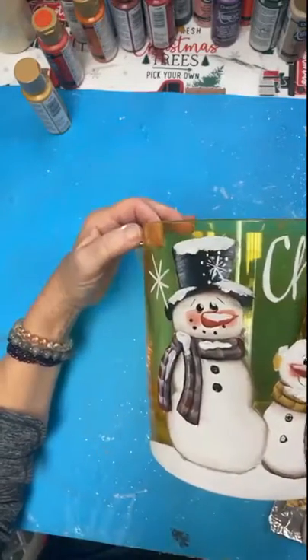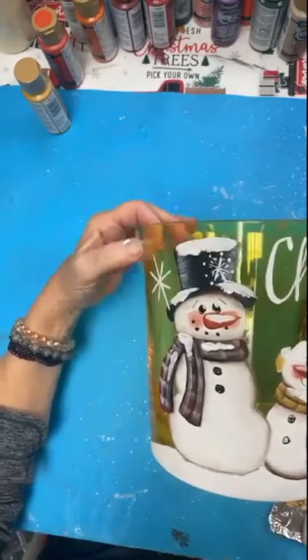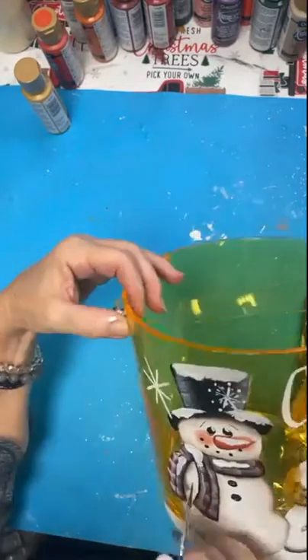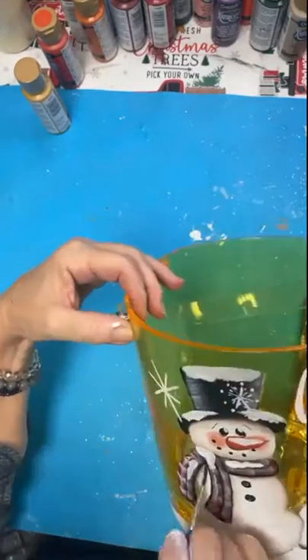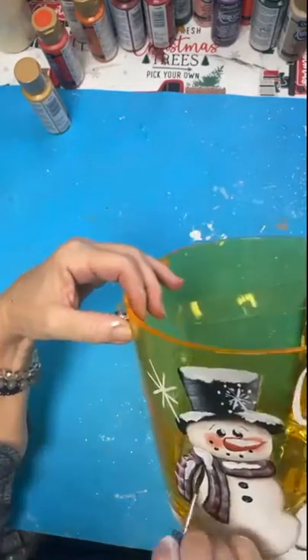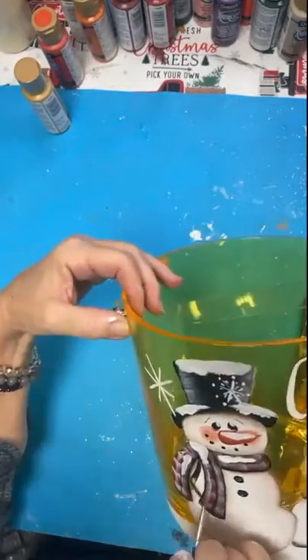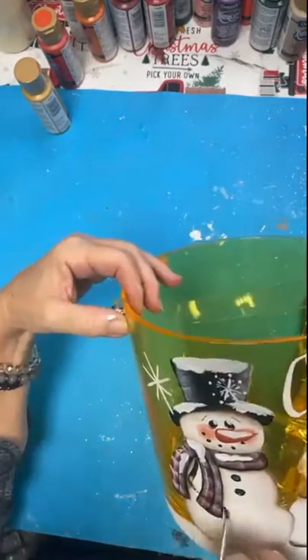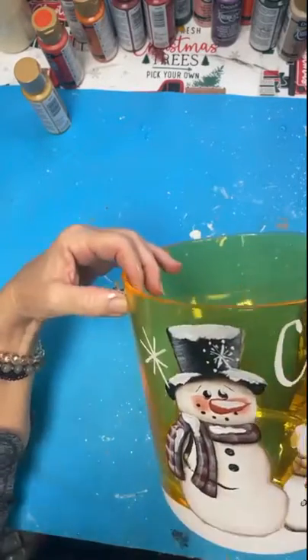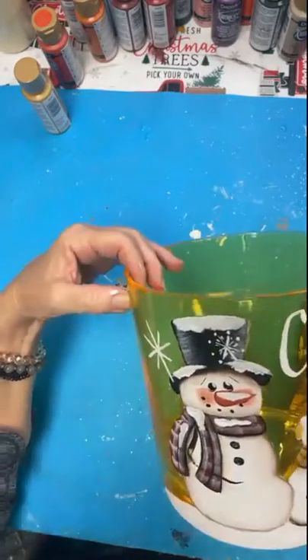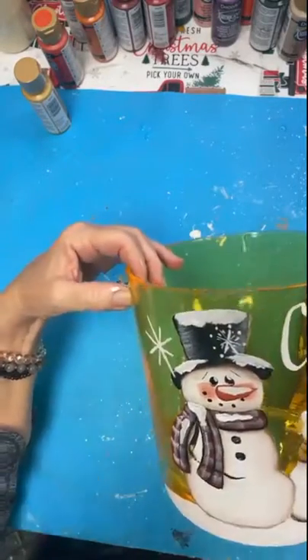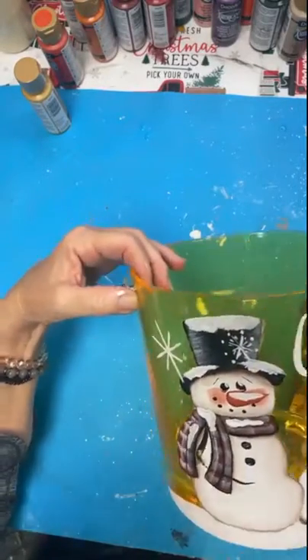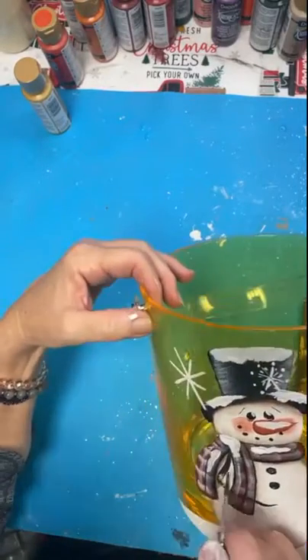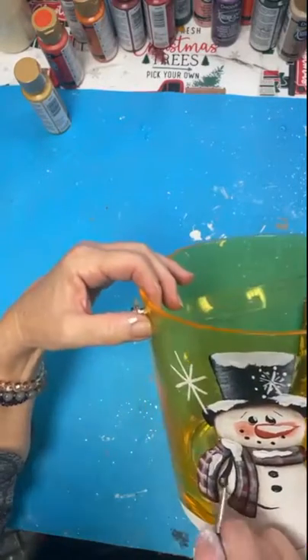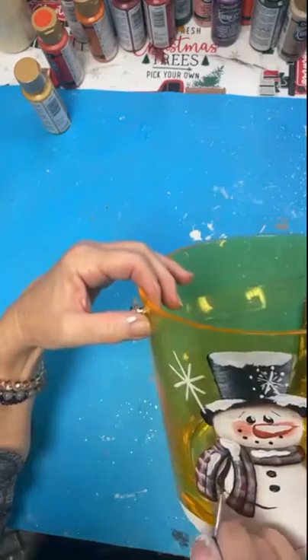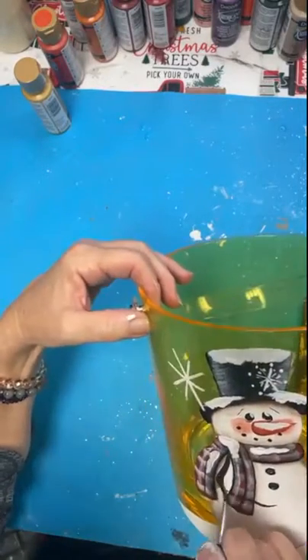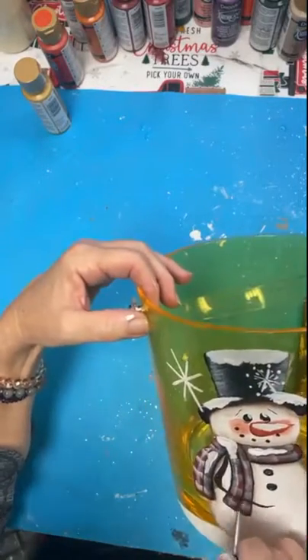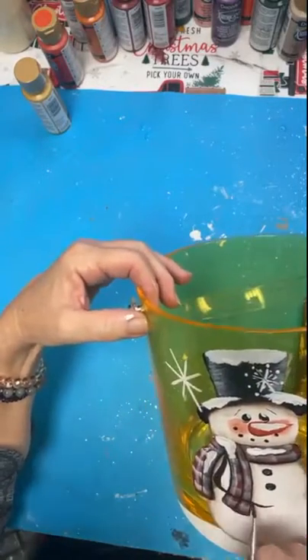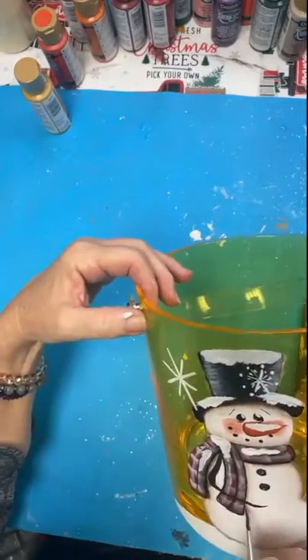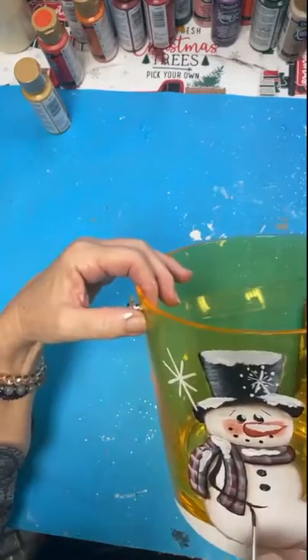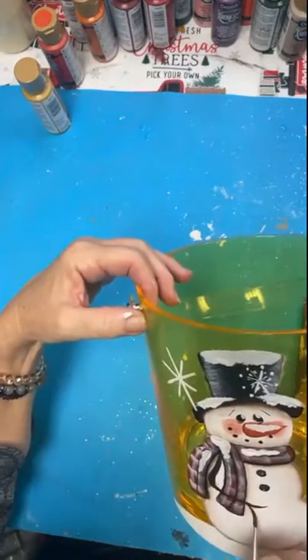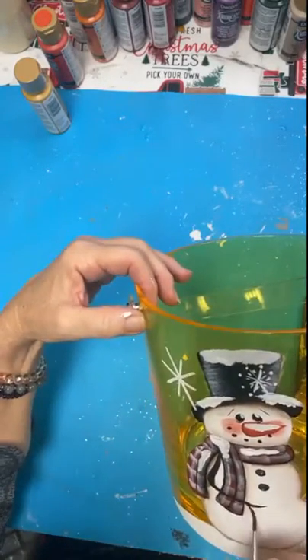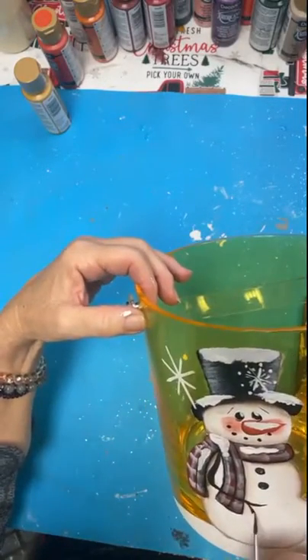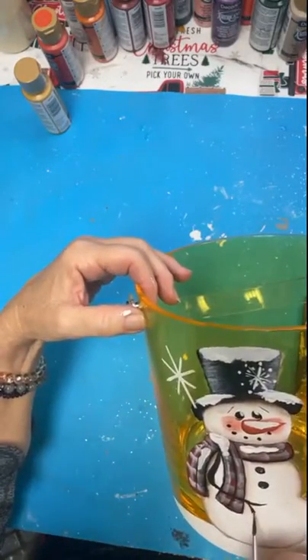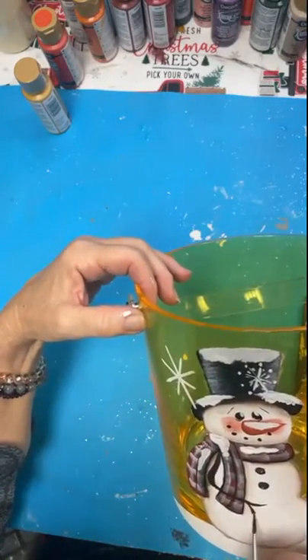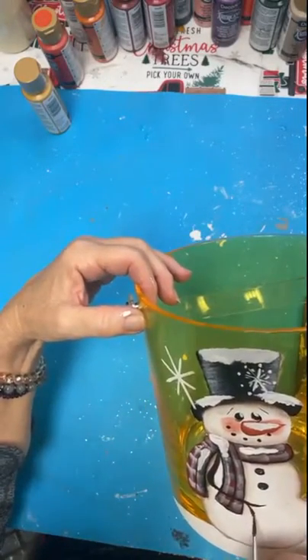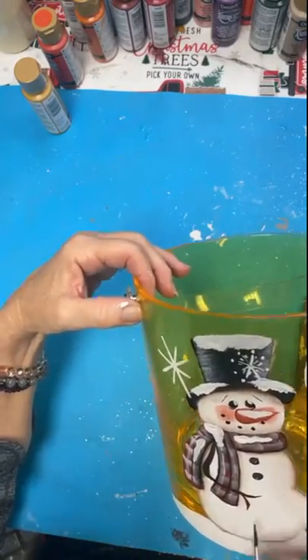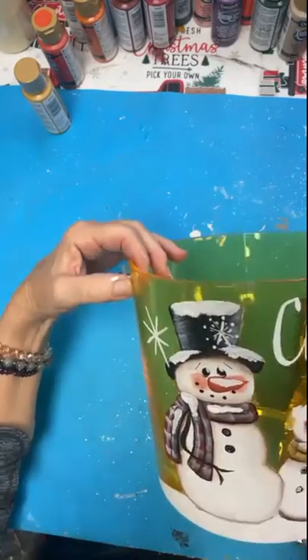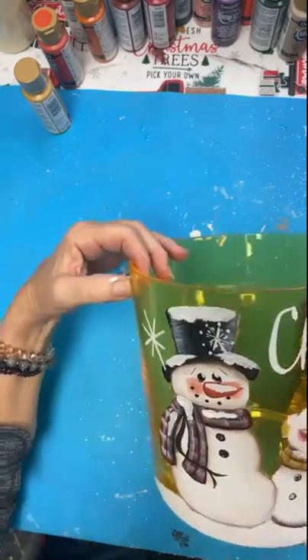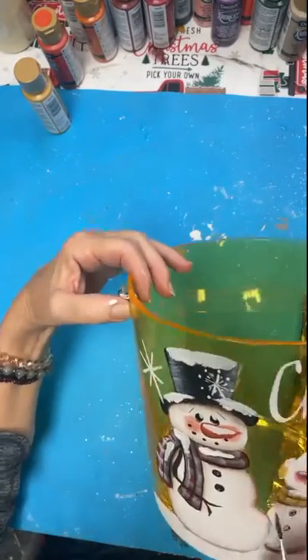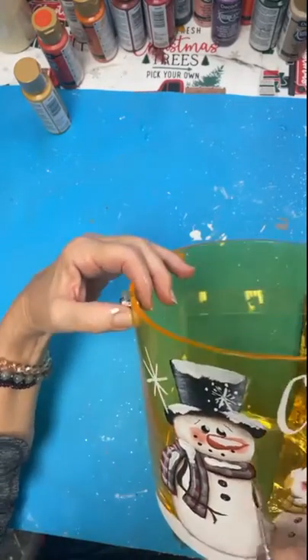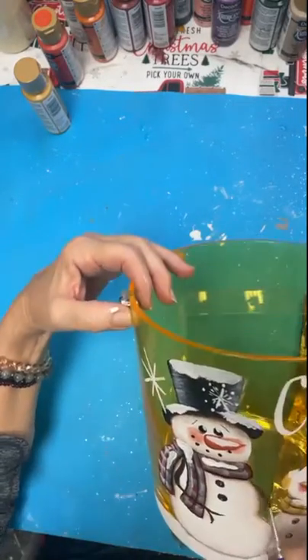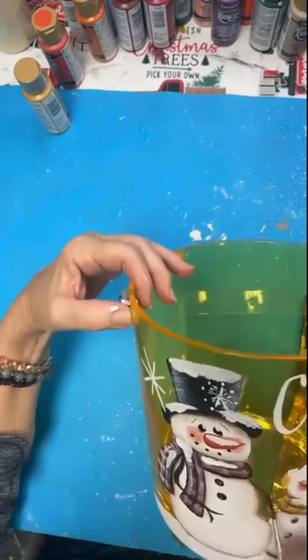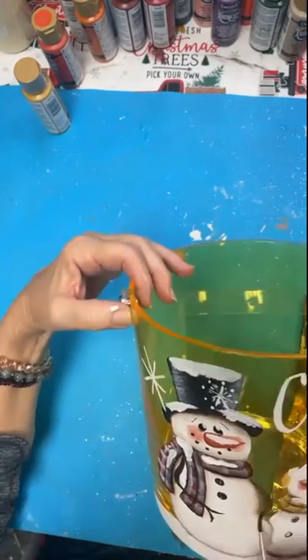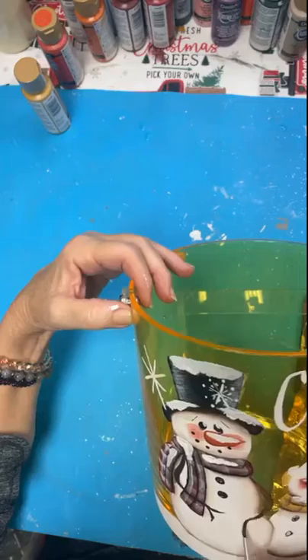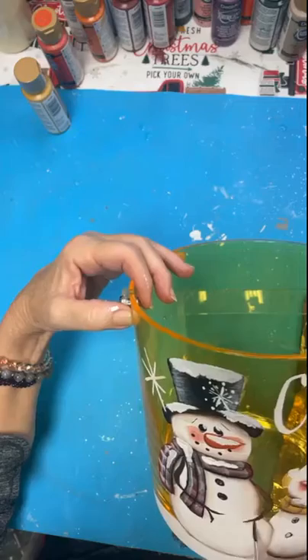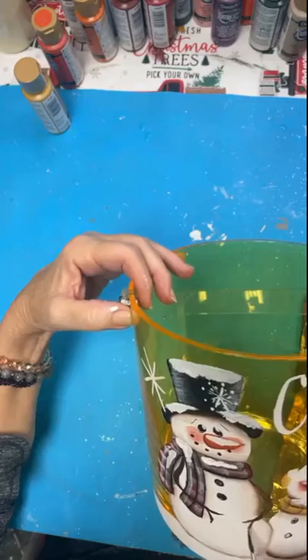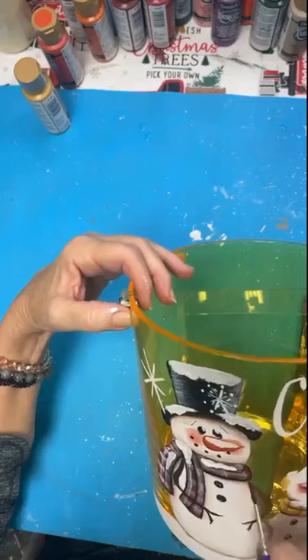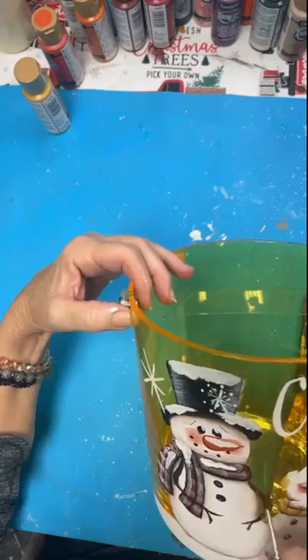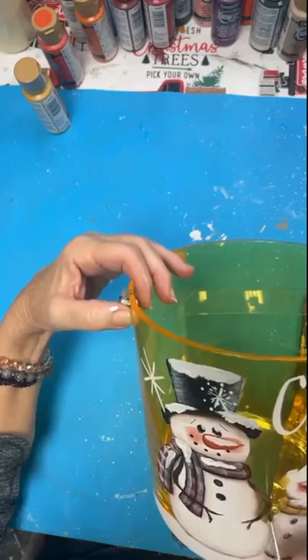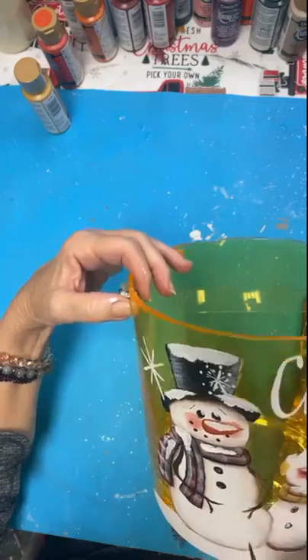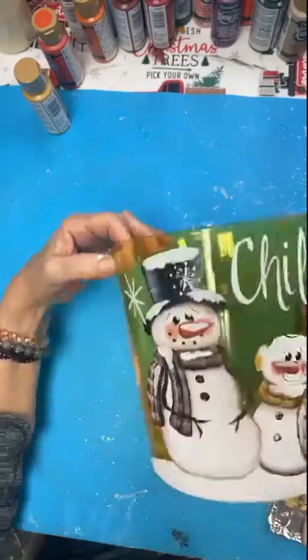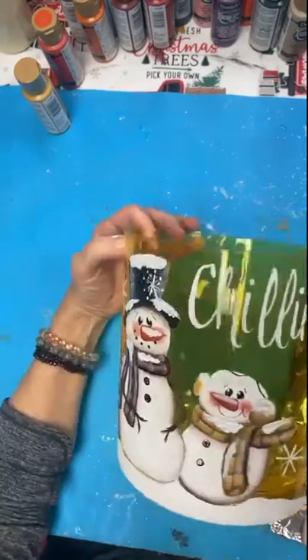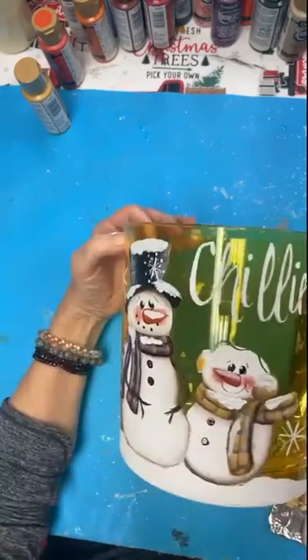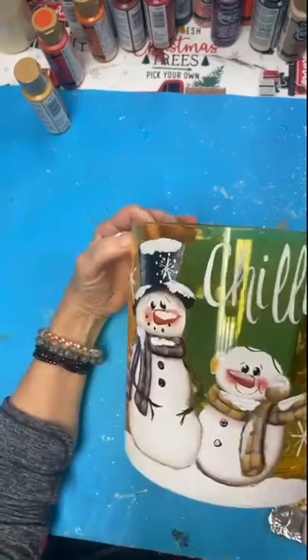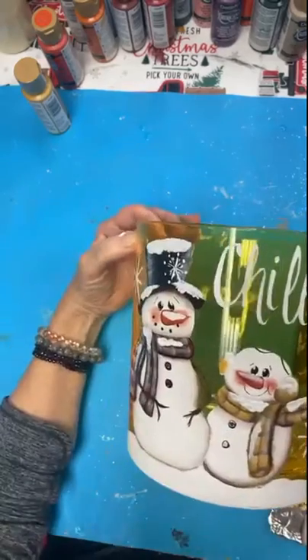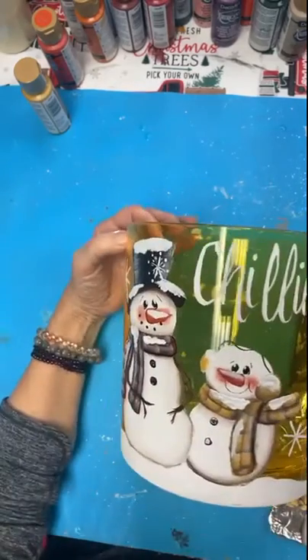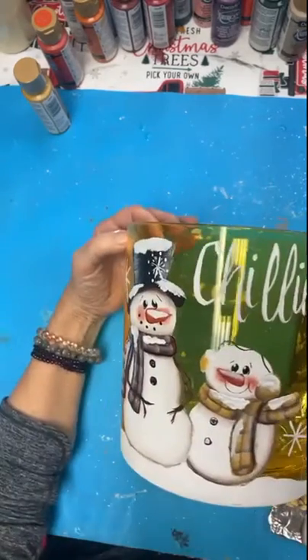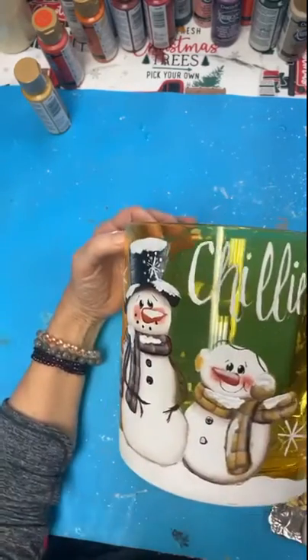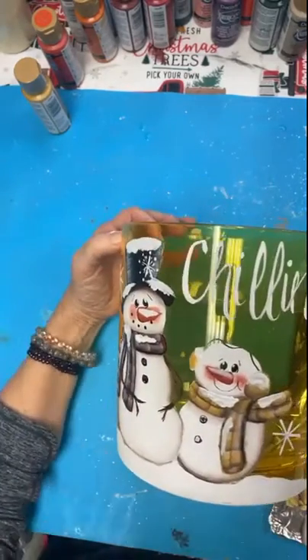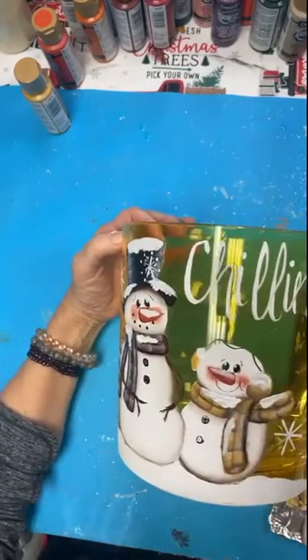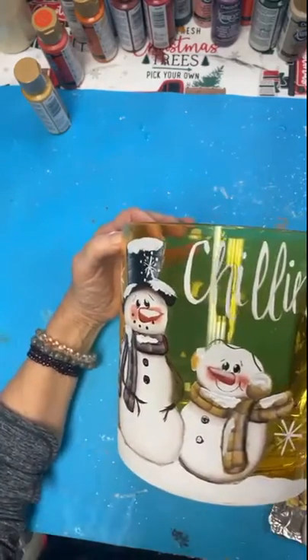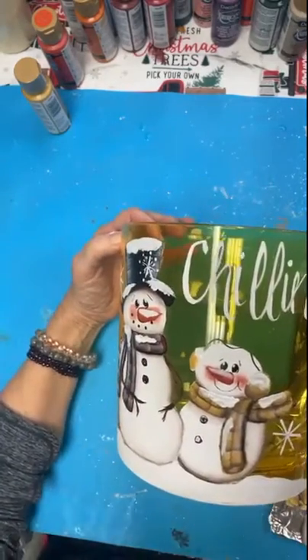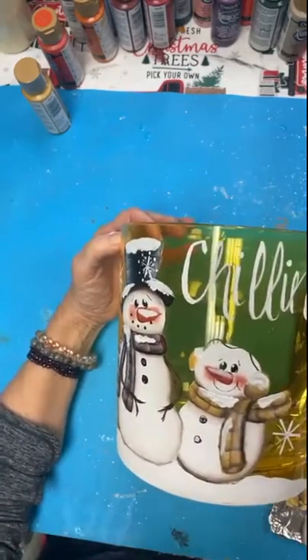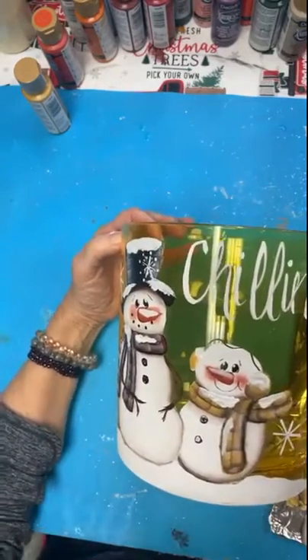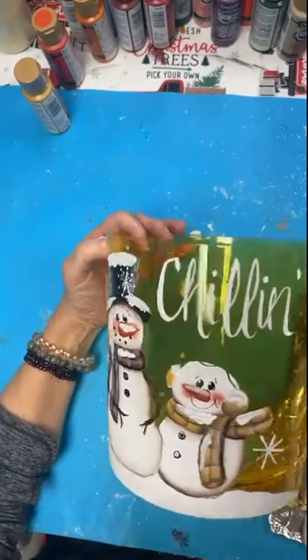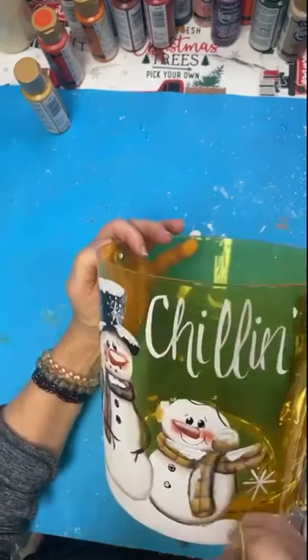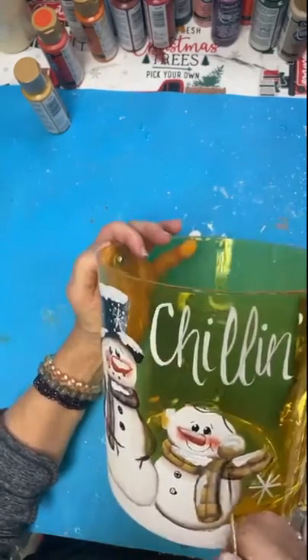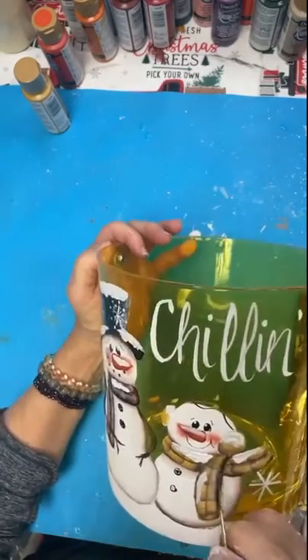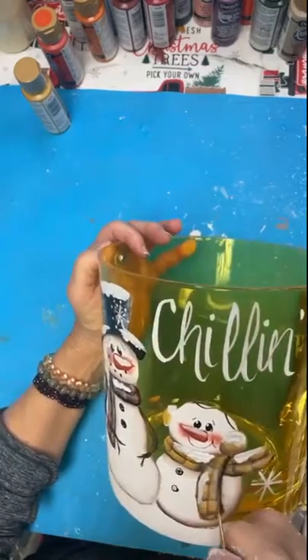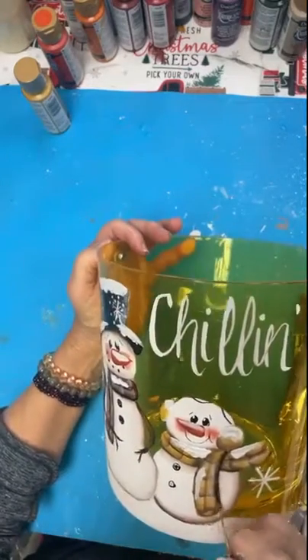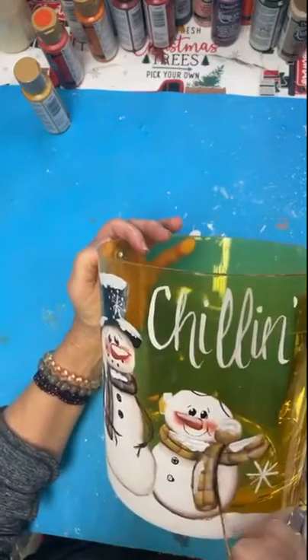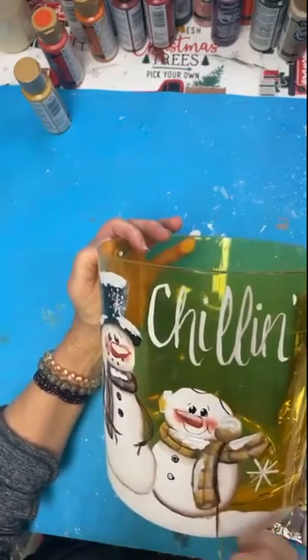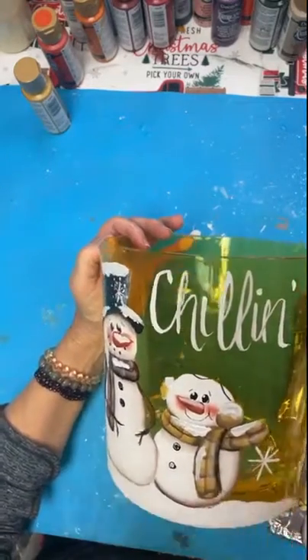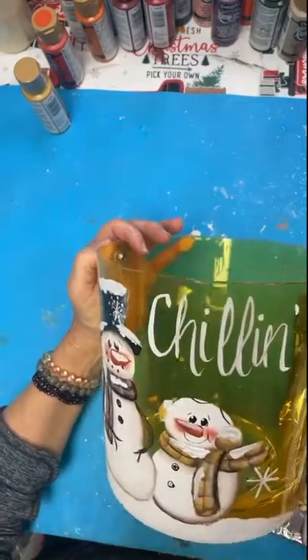The top where the handle is, I will add a few snowflakes to the top so that it's complete.